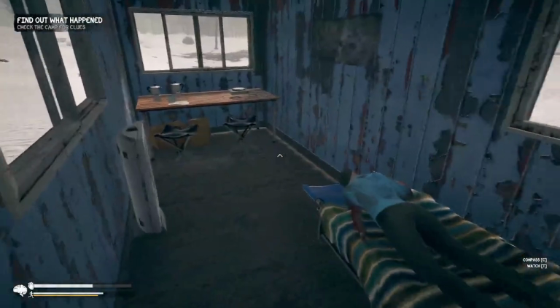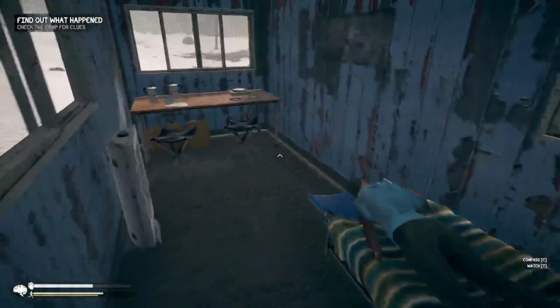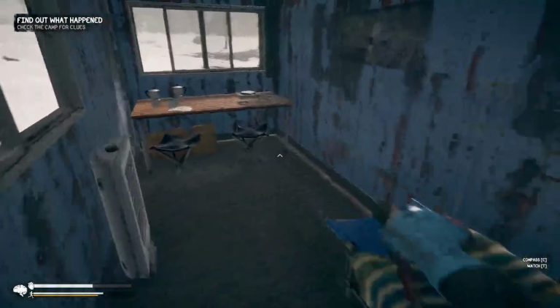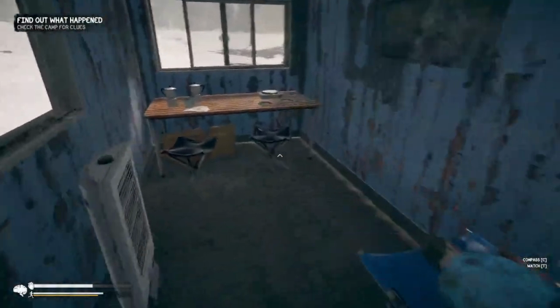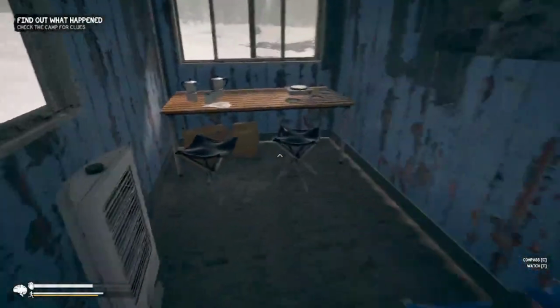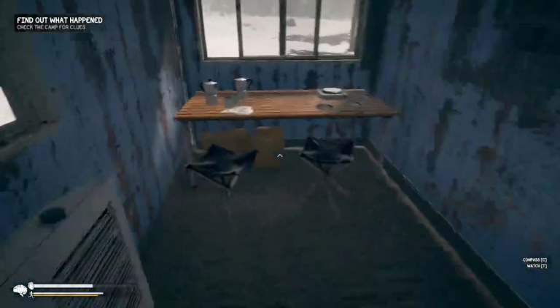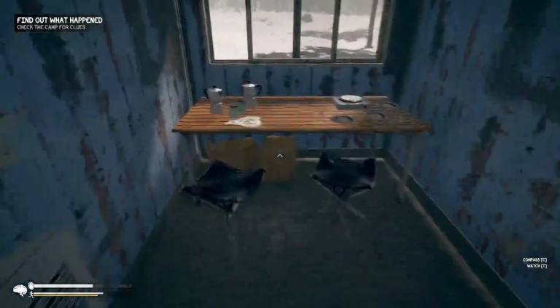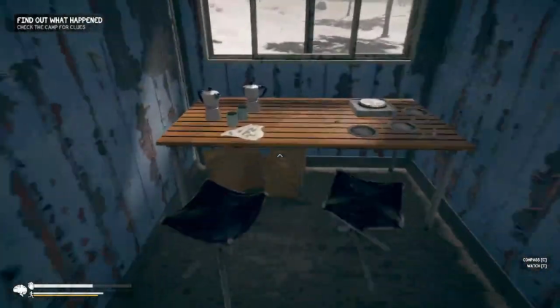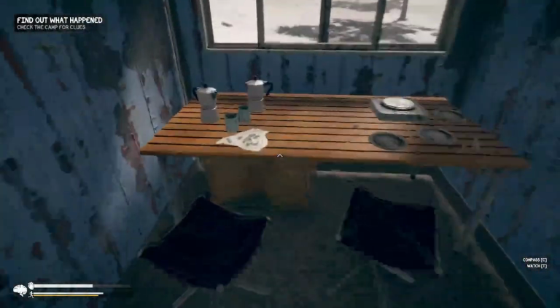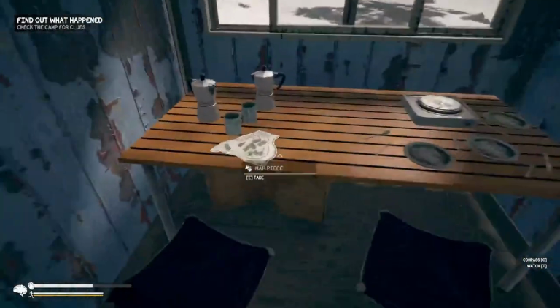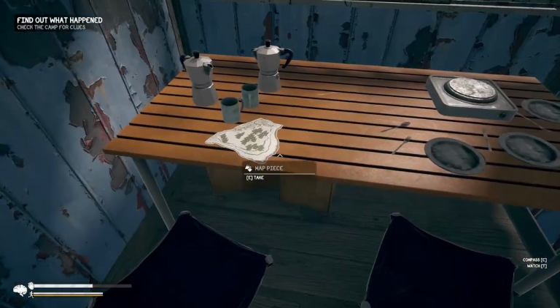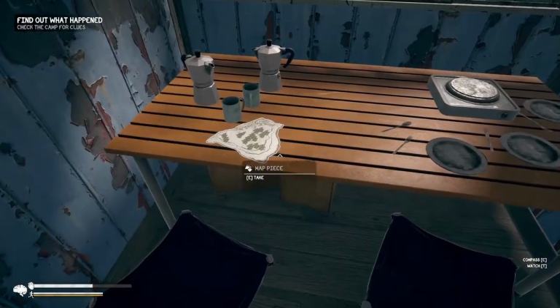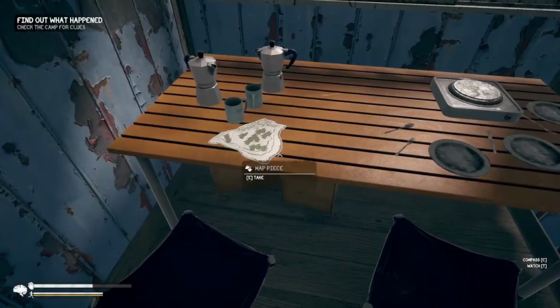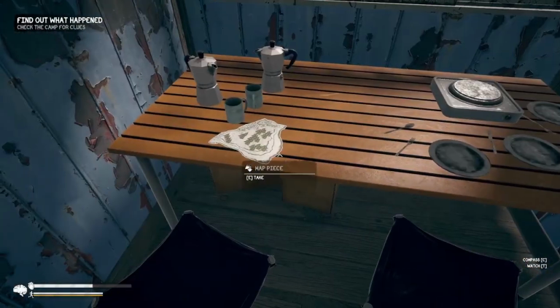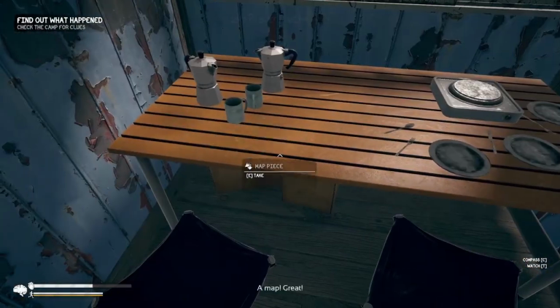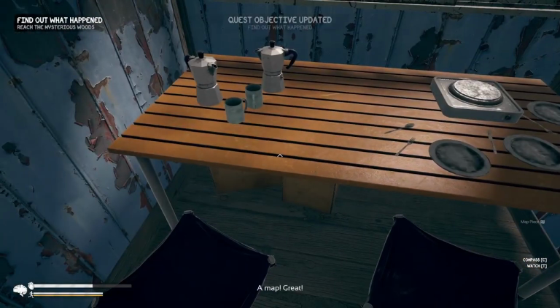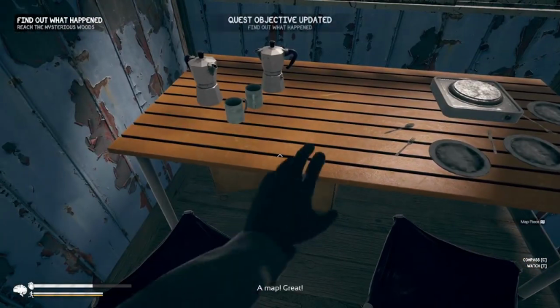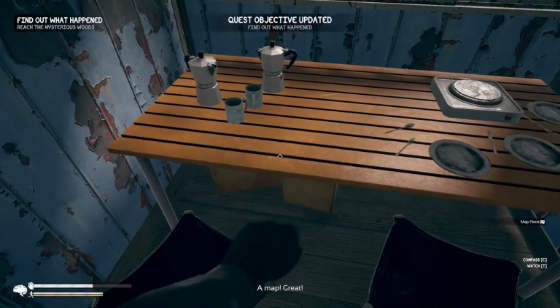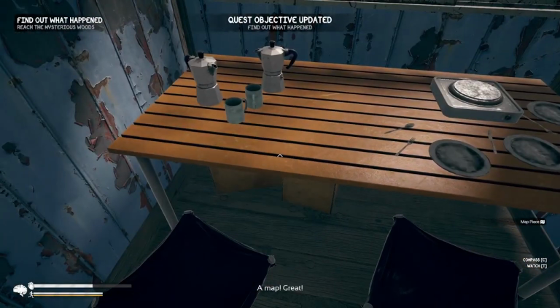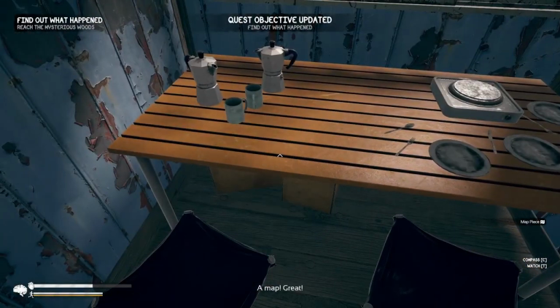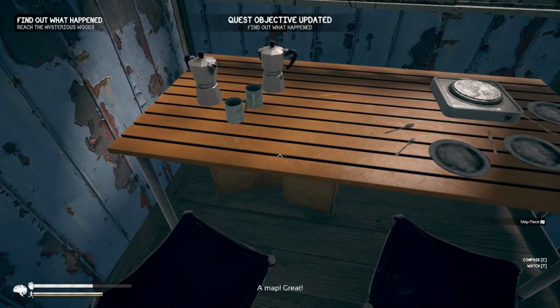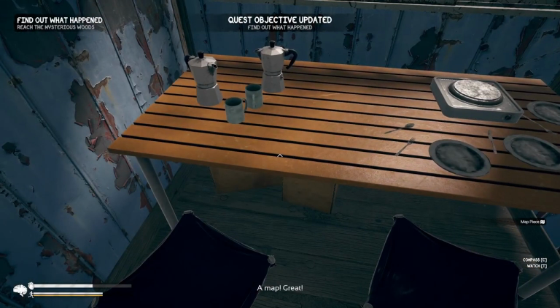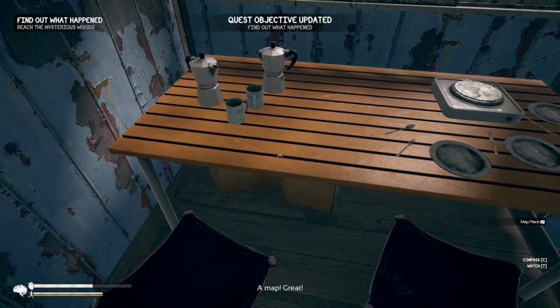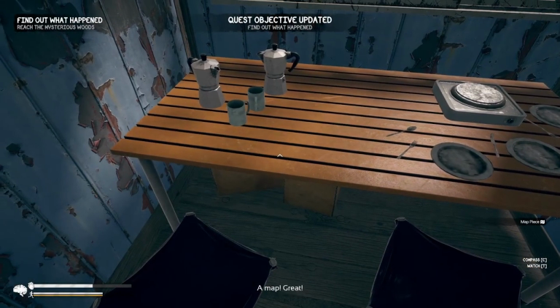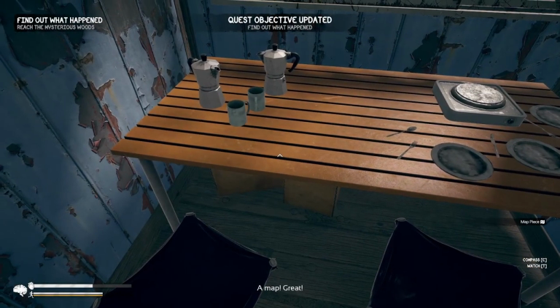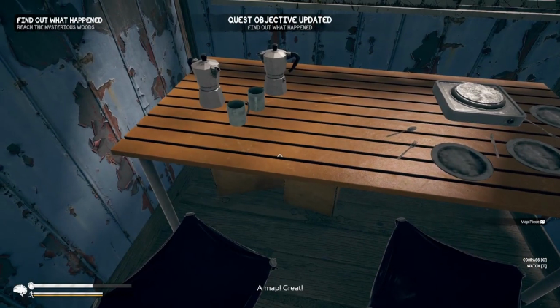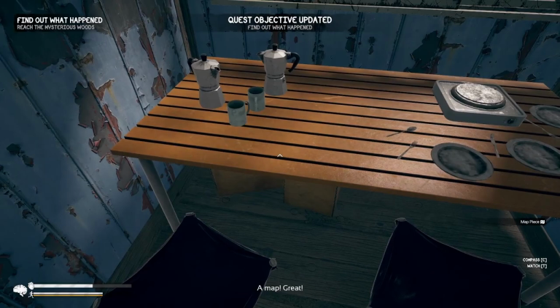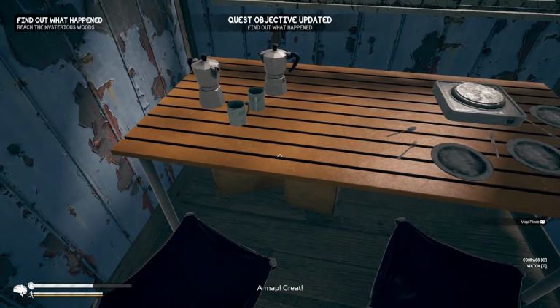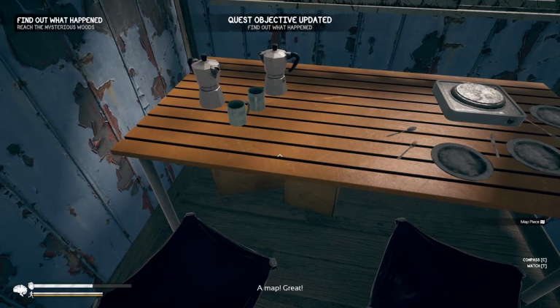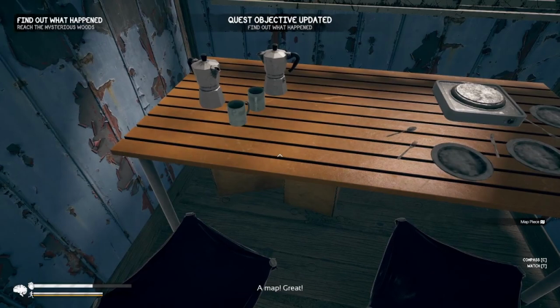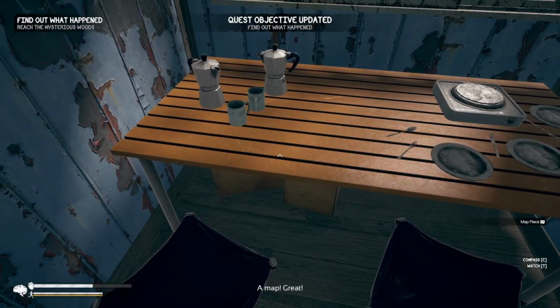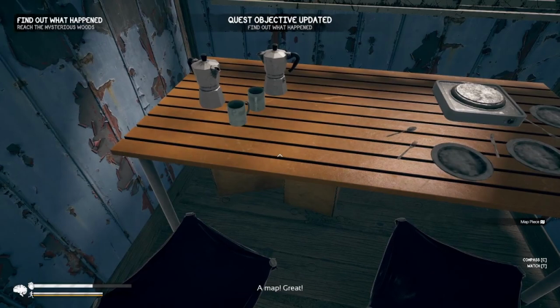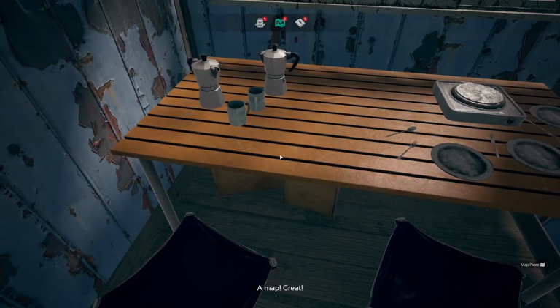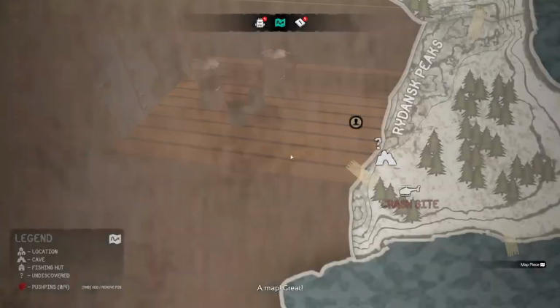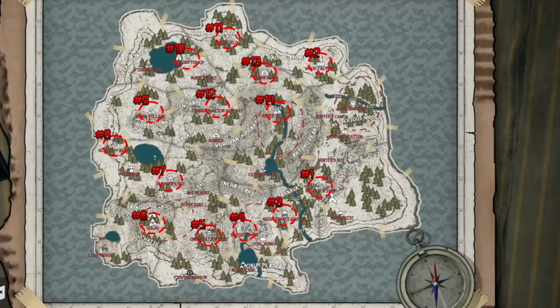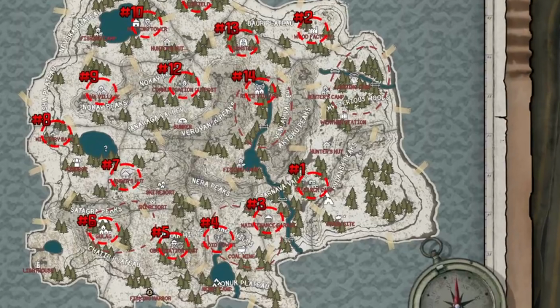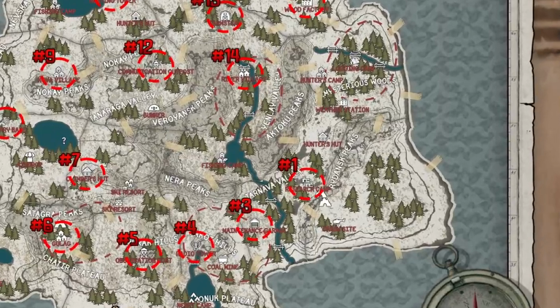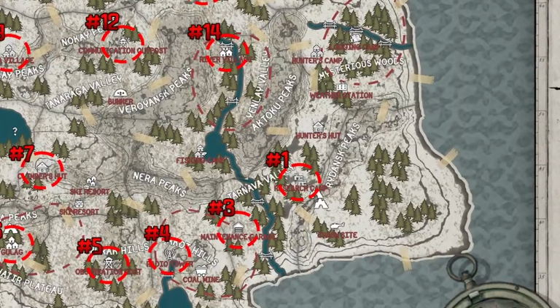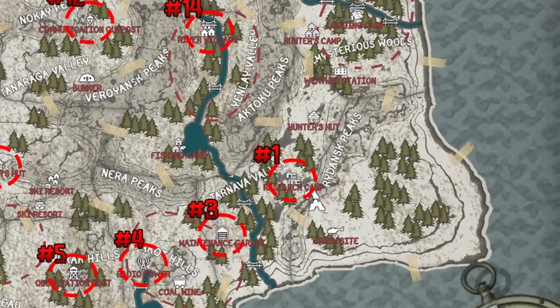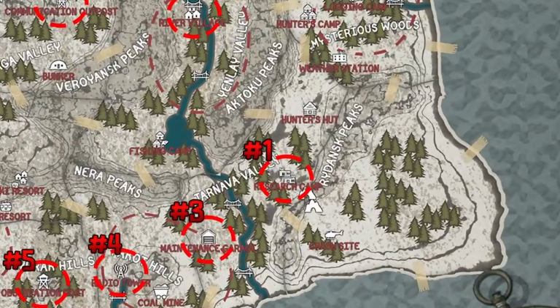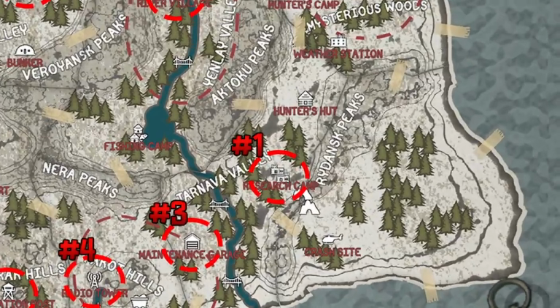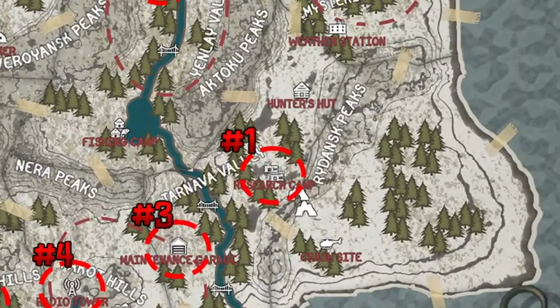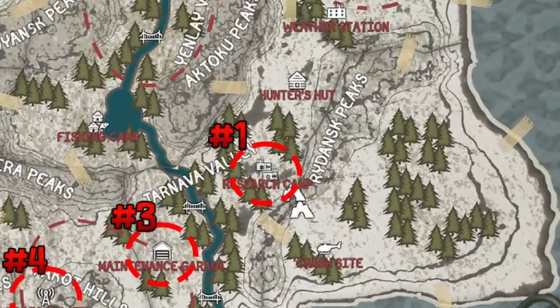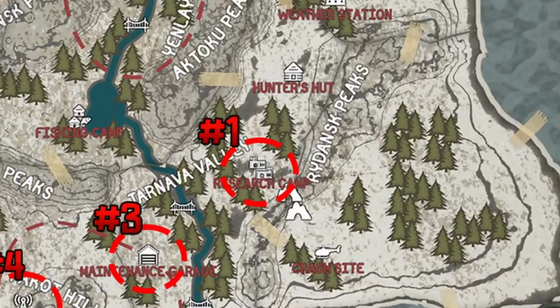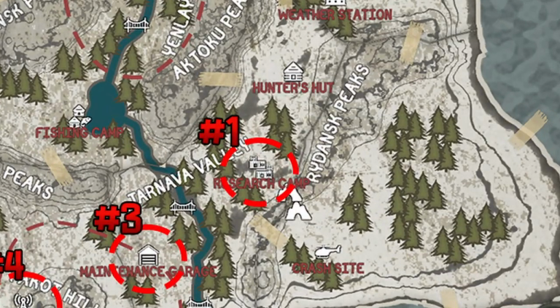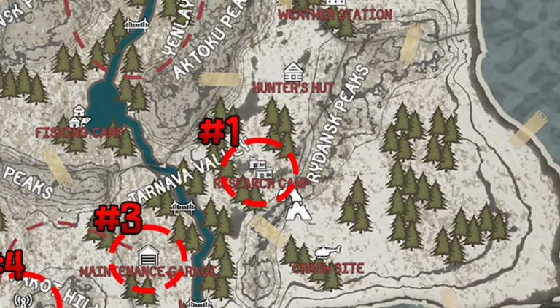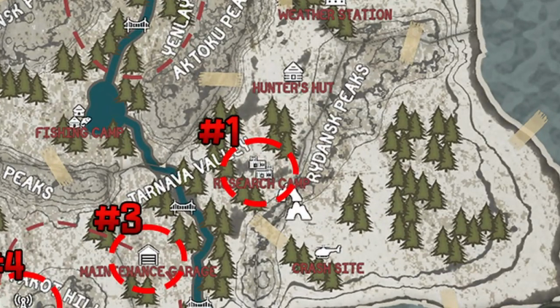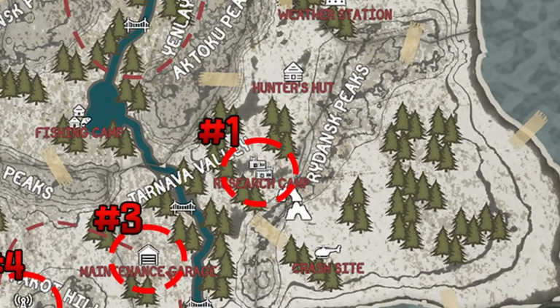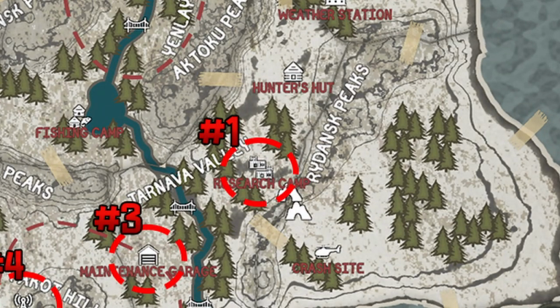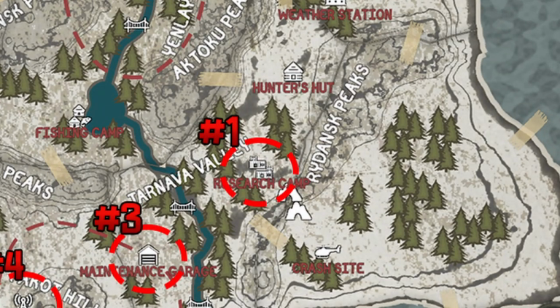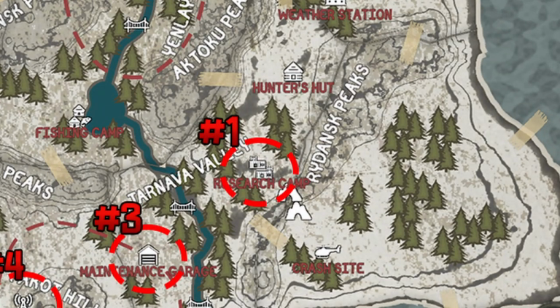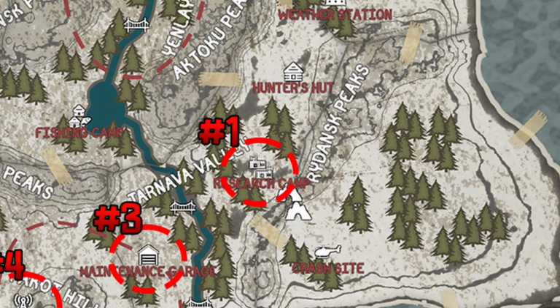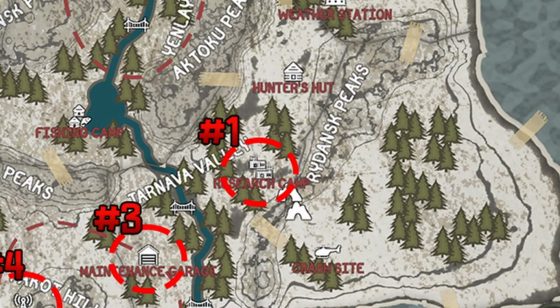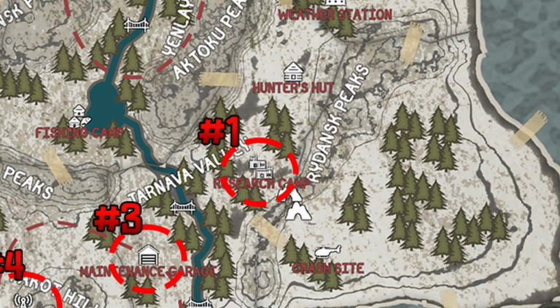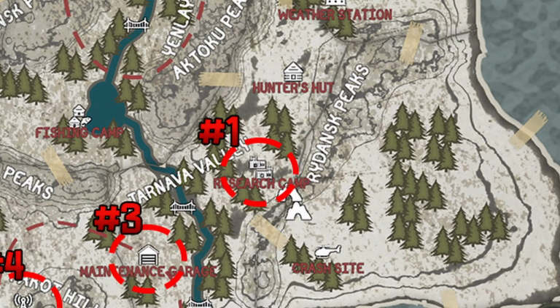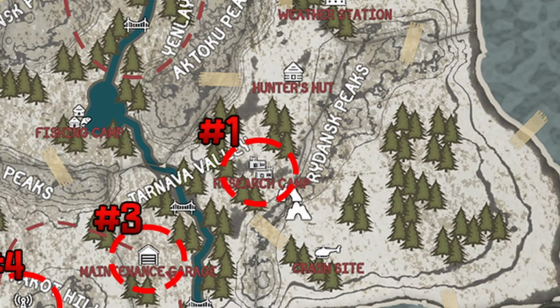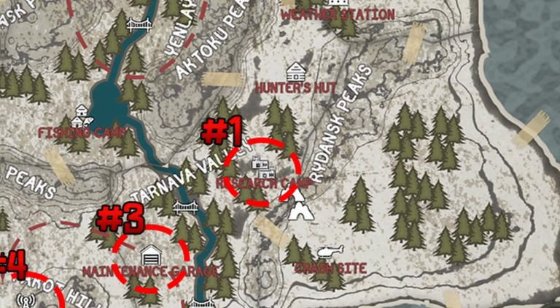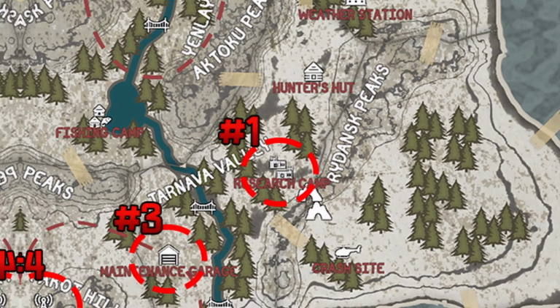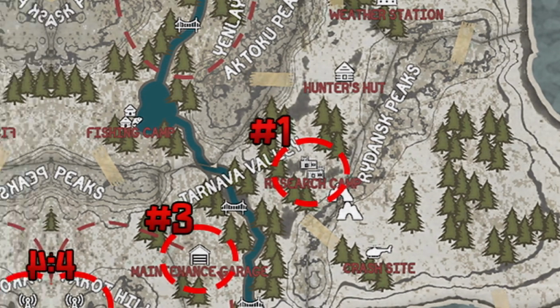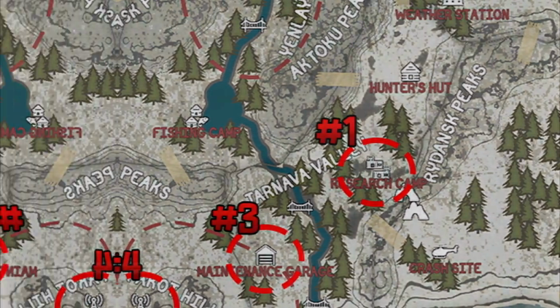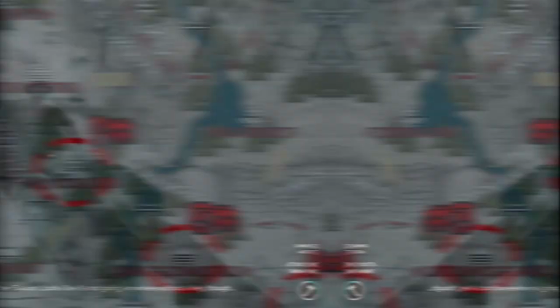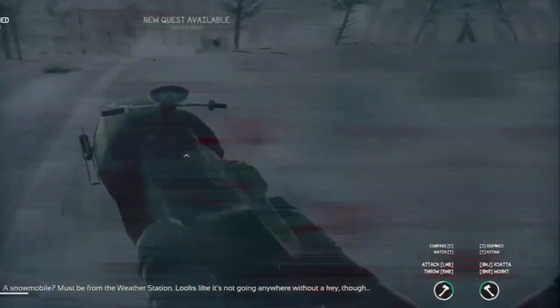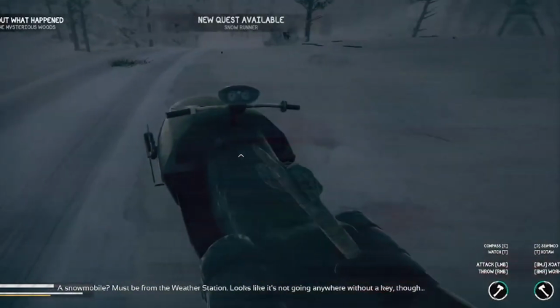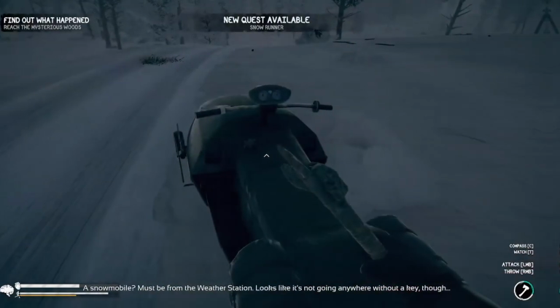Starting out, you'll find the first map fragment pretty organically just playing through the main story in the research camp for the mysterious woods.